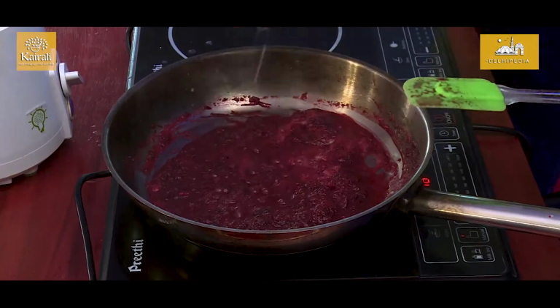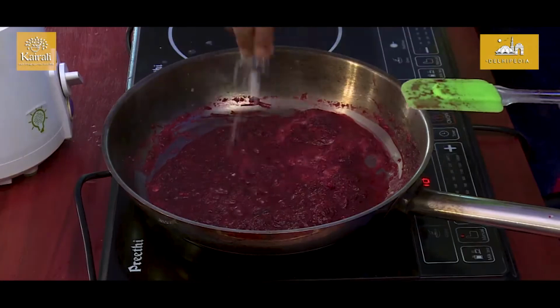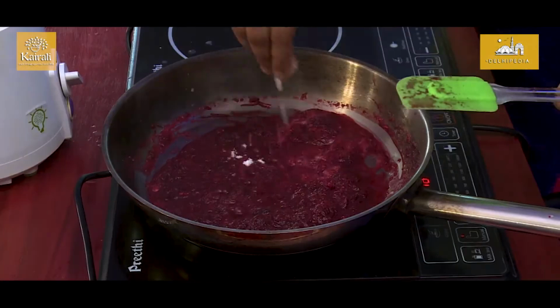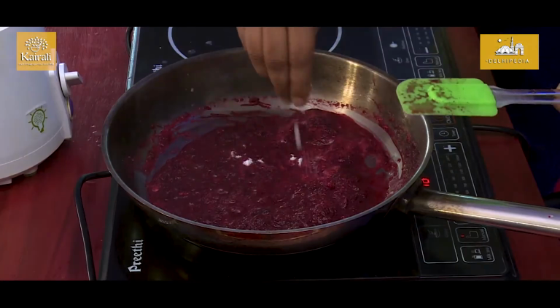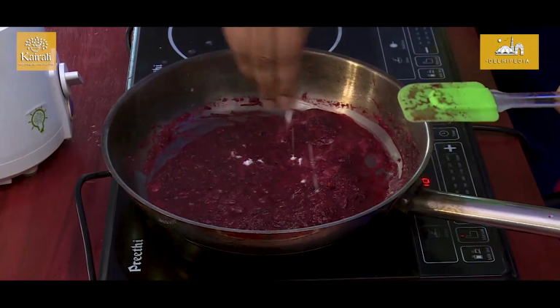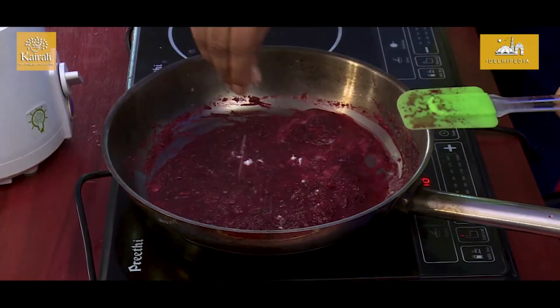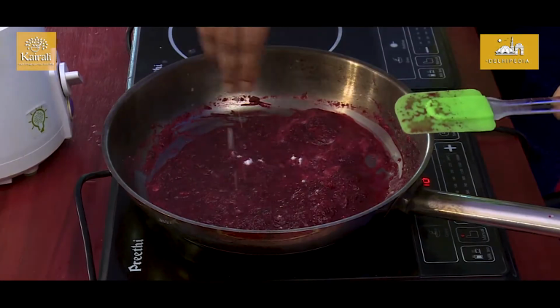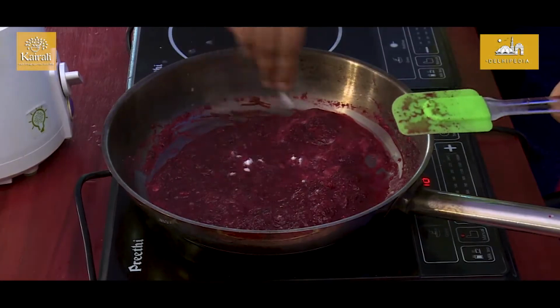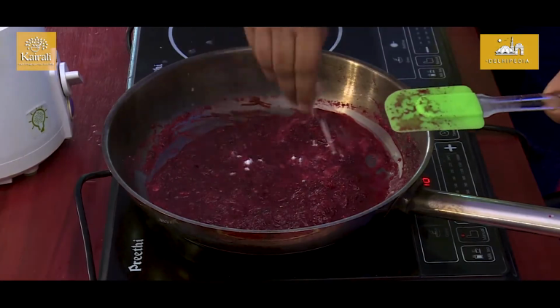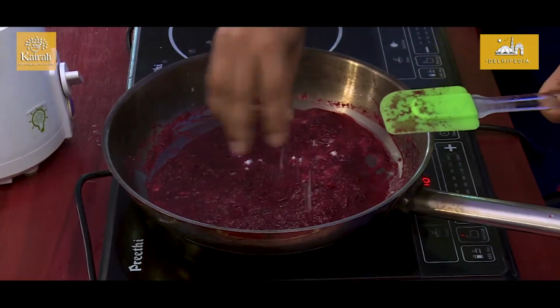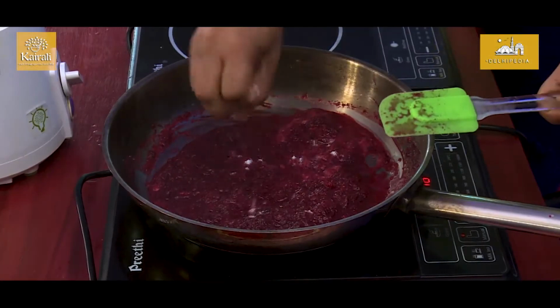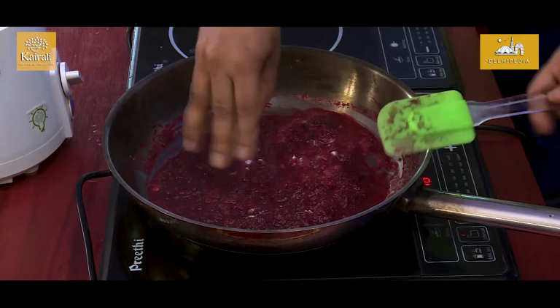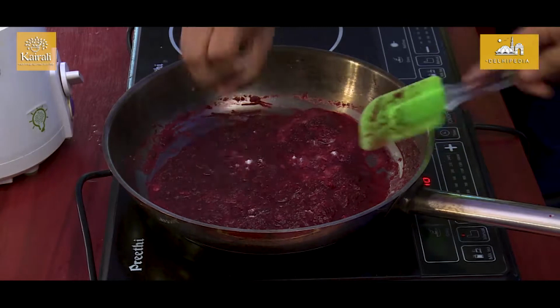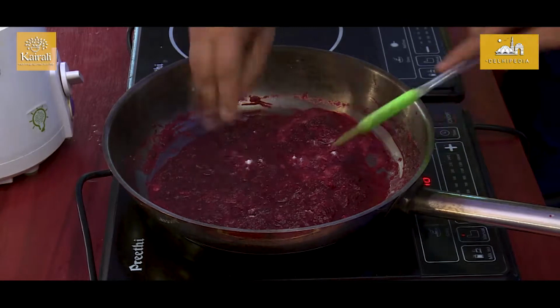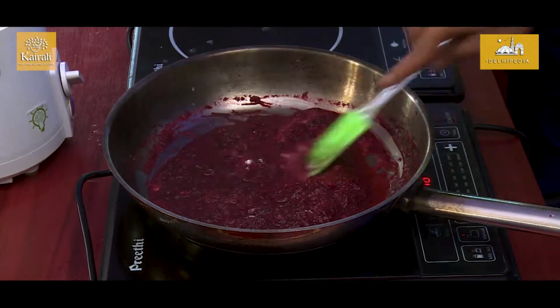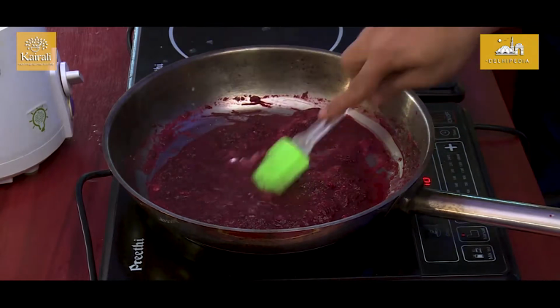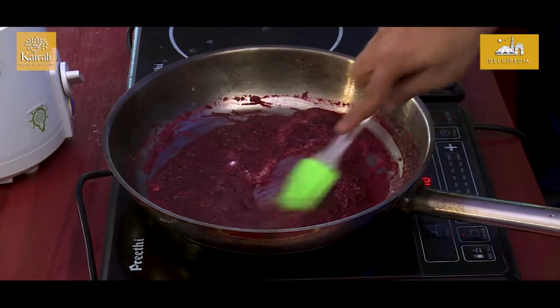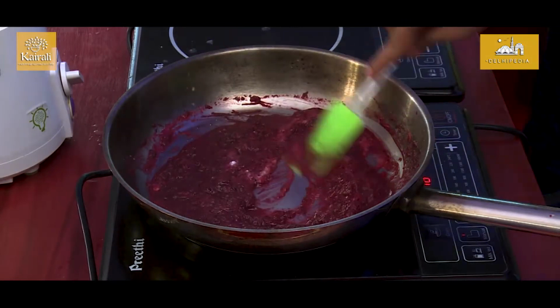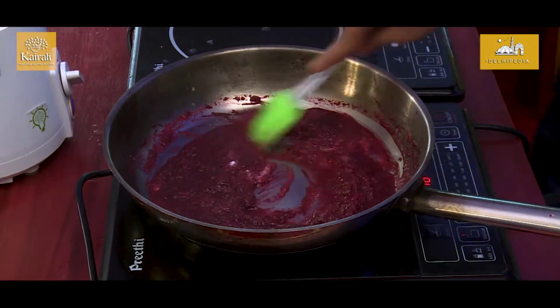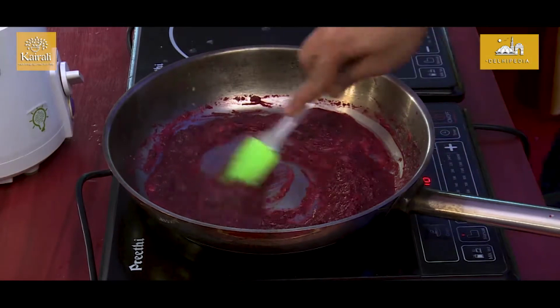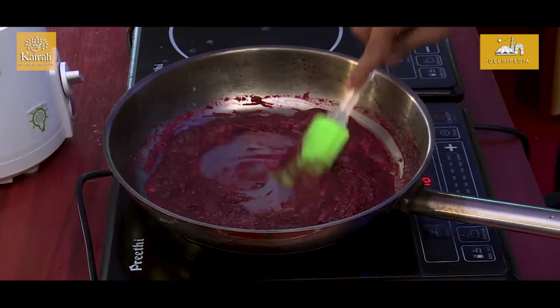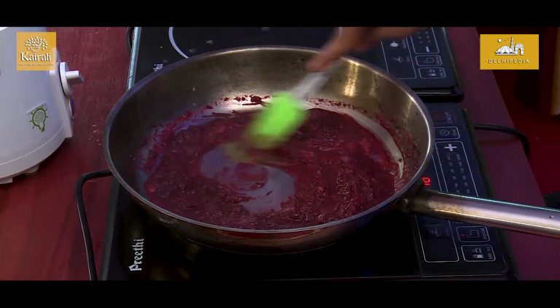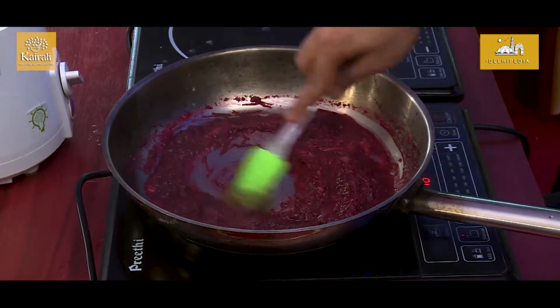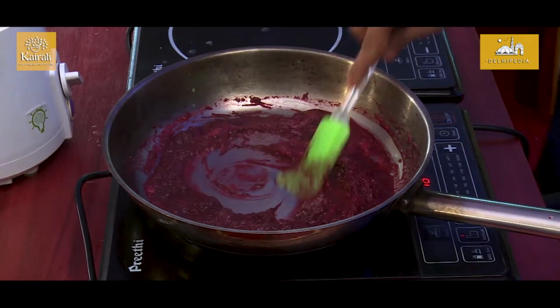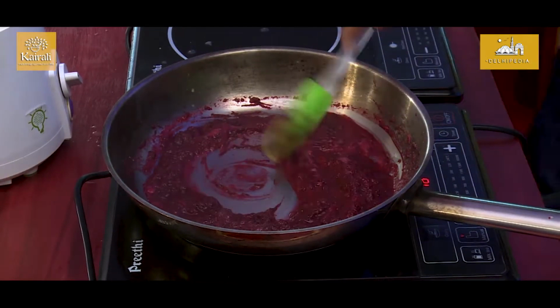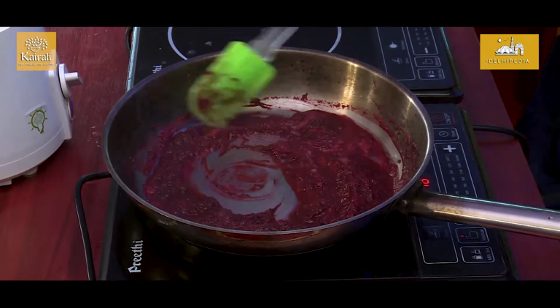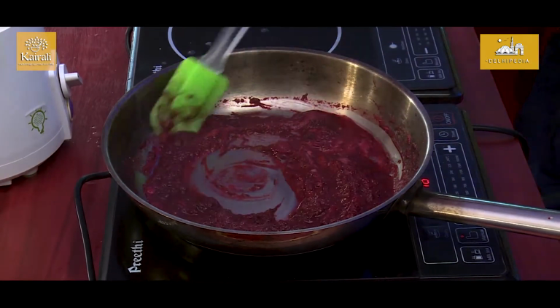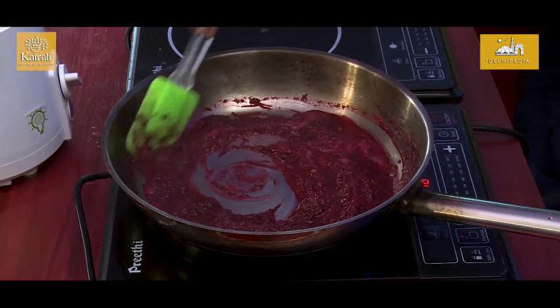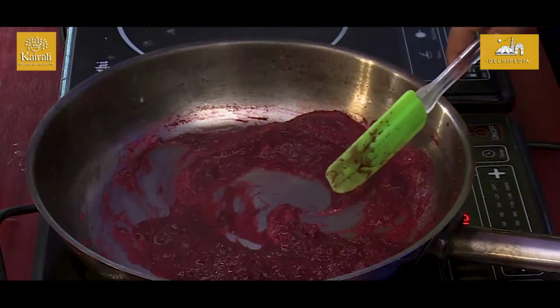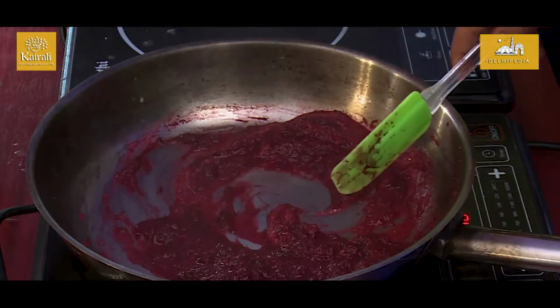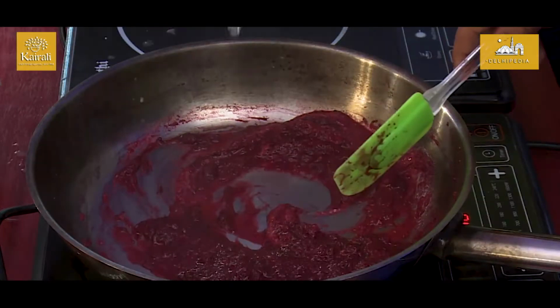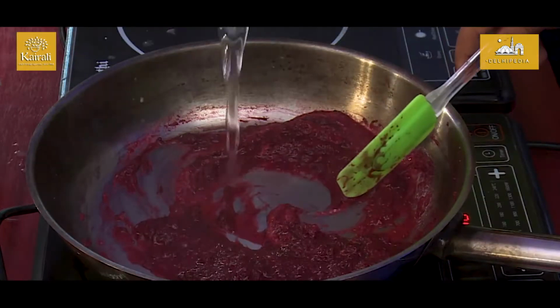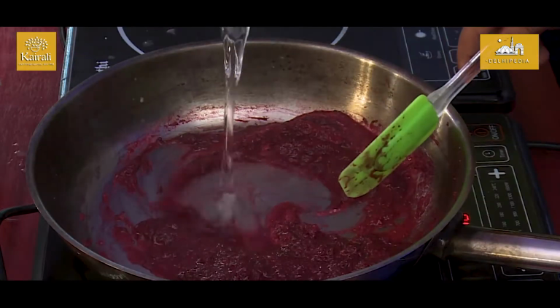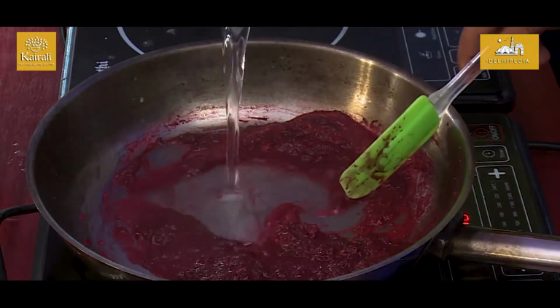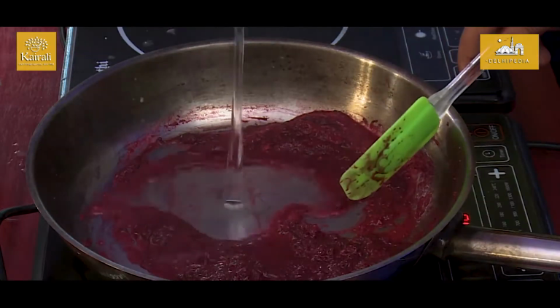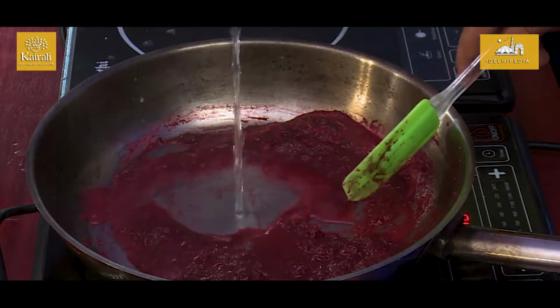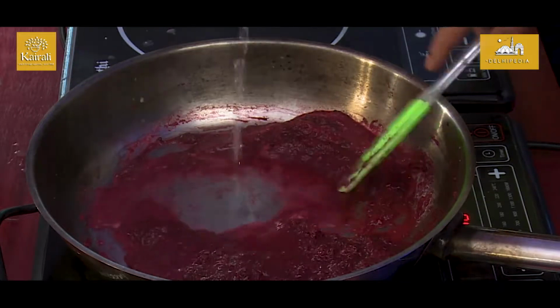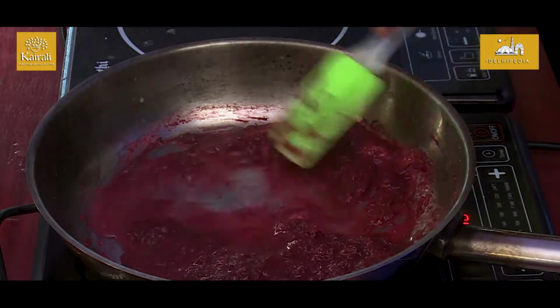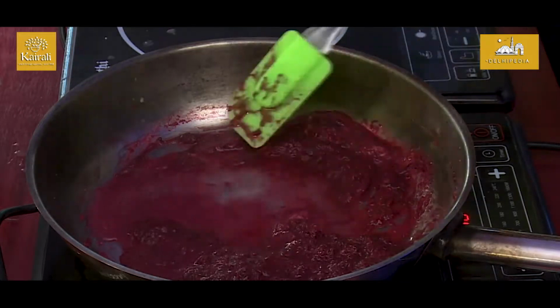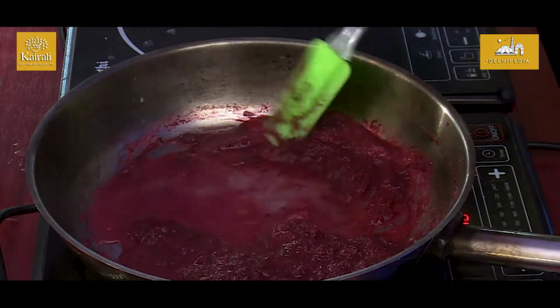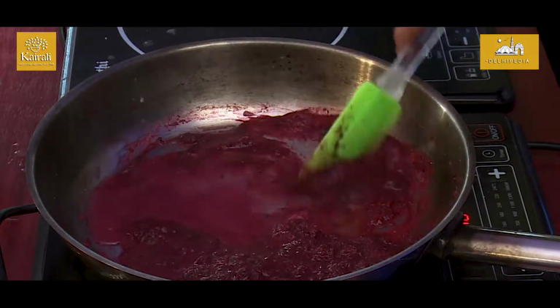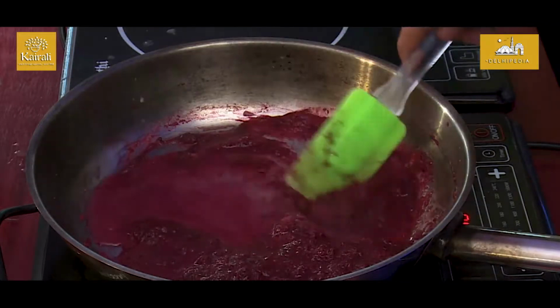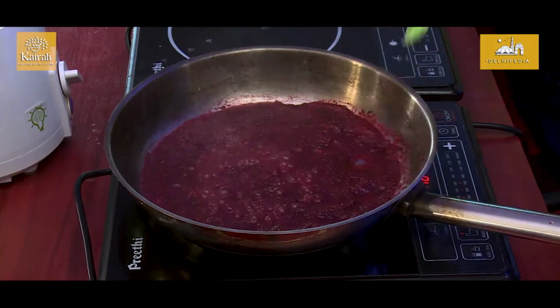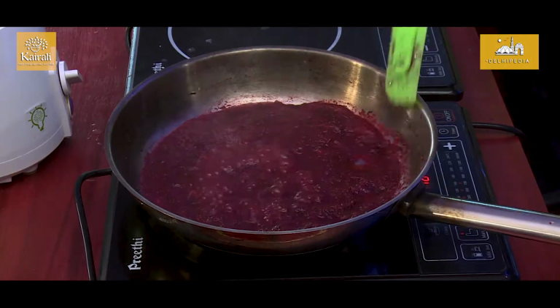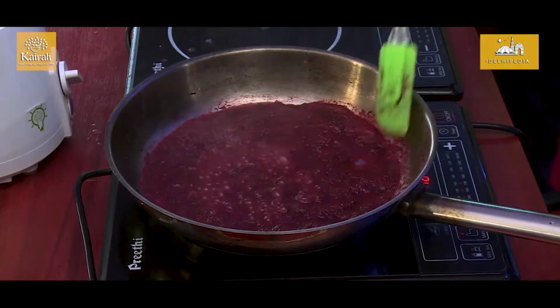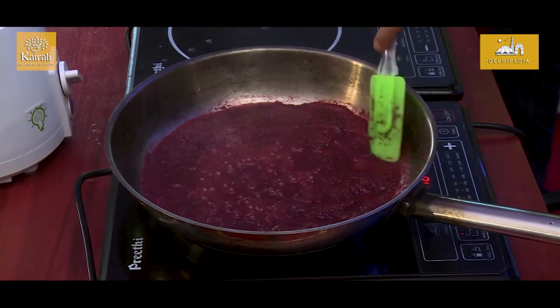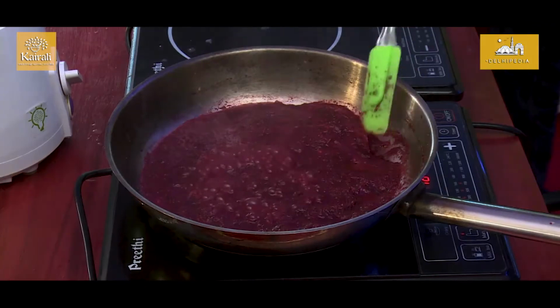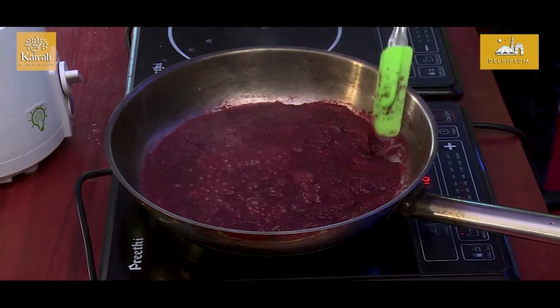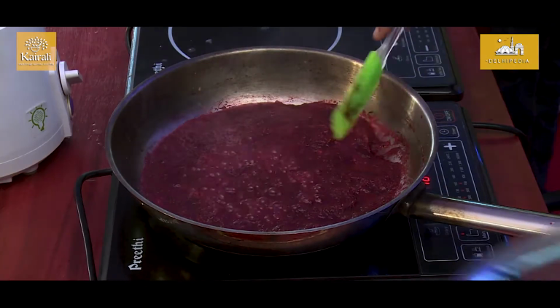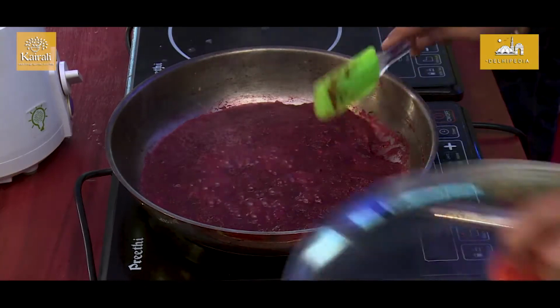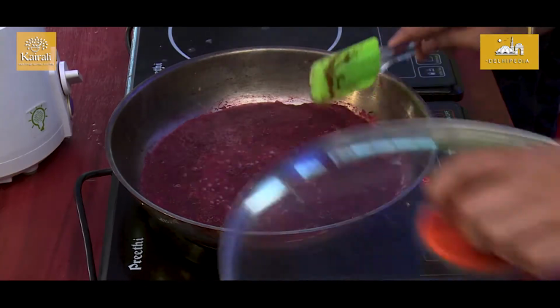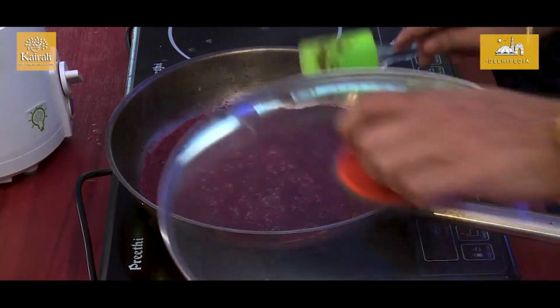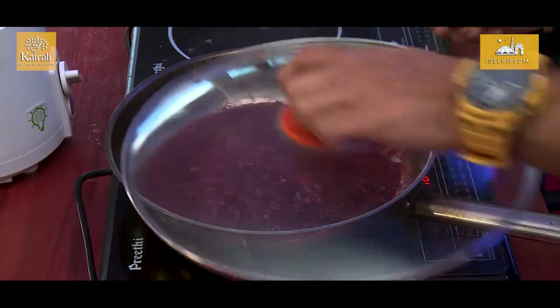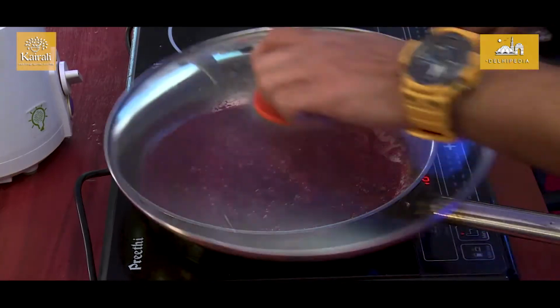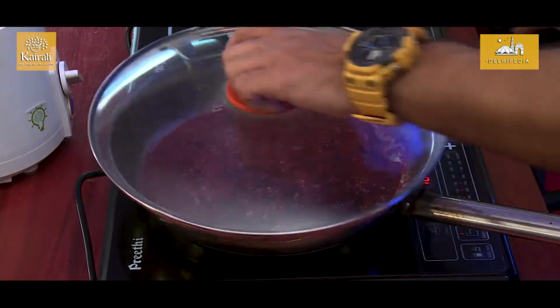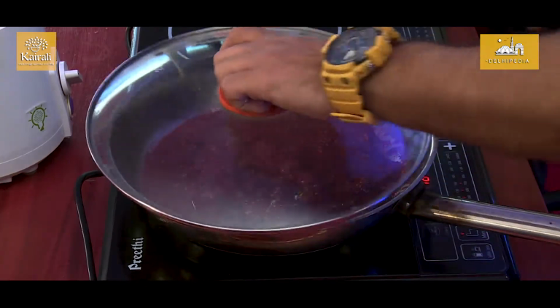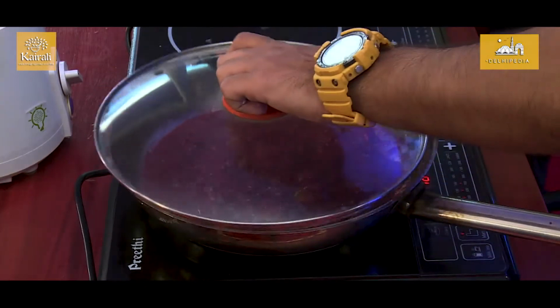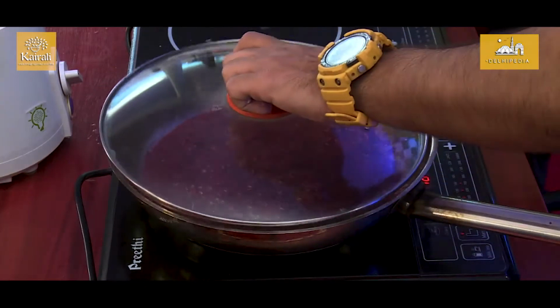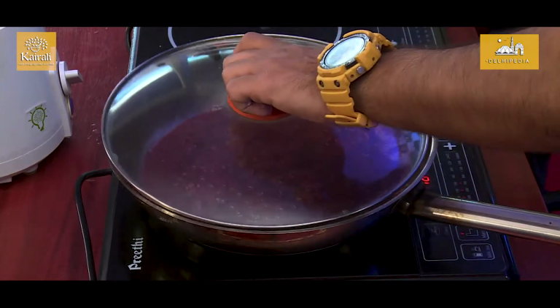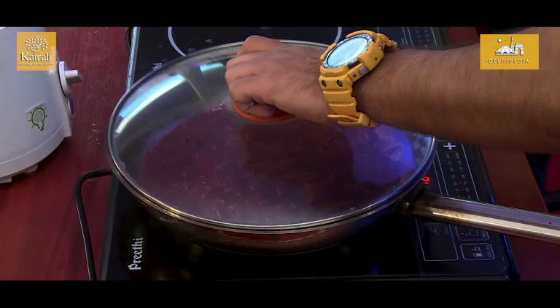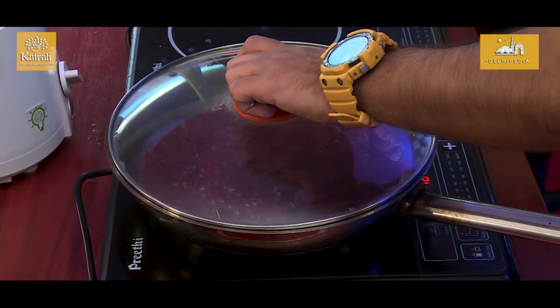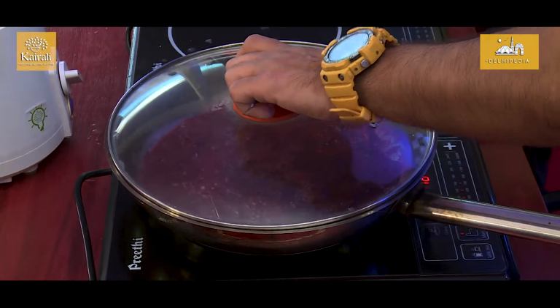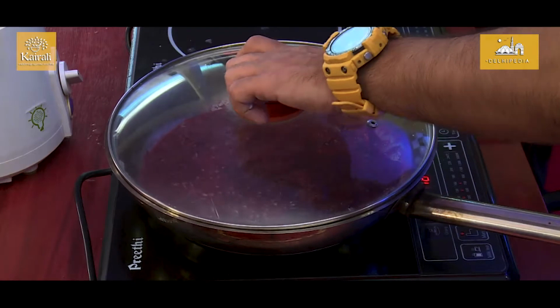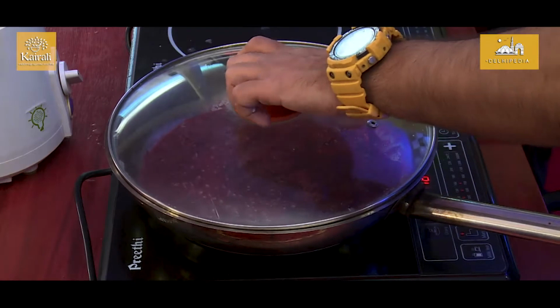We have to add now the salt. Add a little bit of water. We will allow it to cook for 5 more minutes.